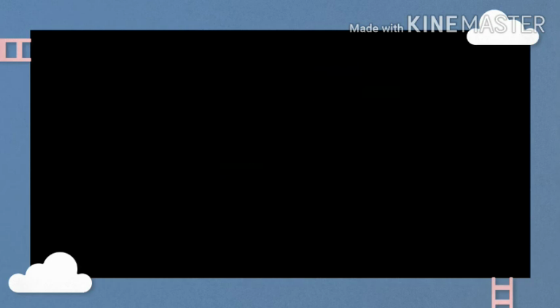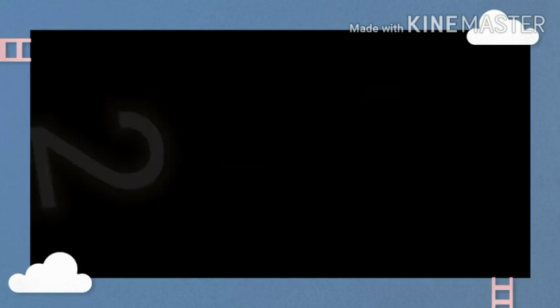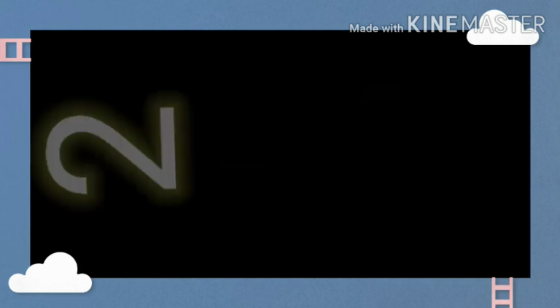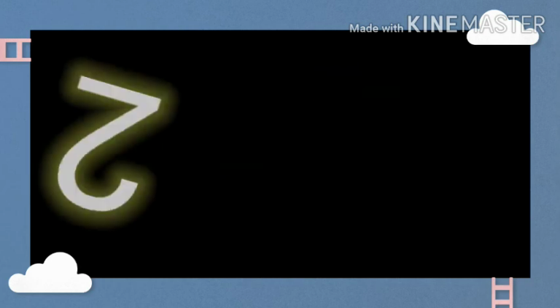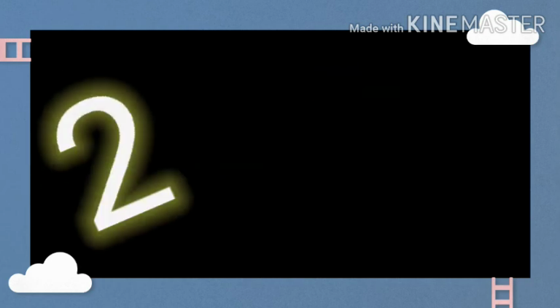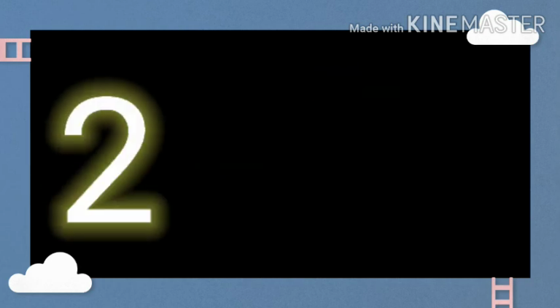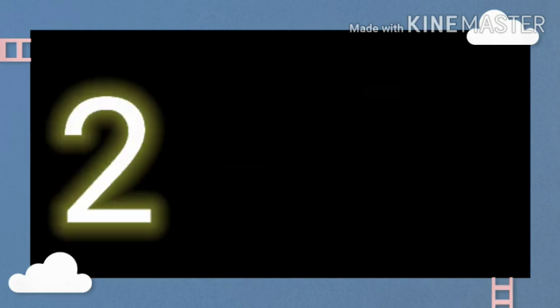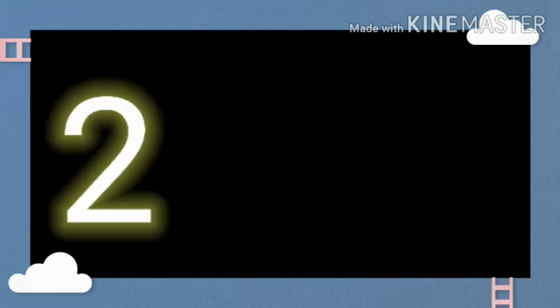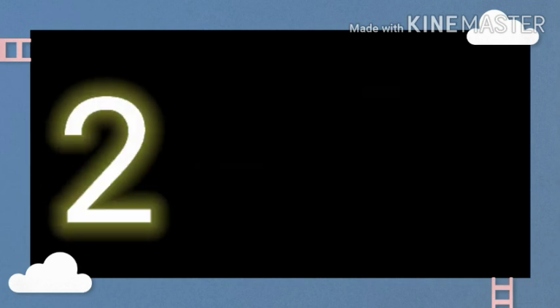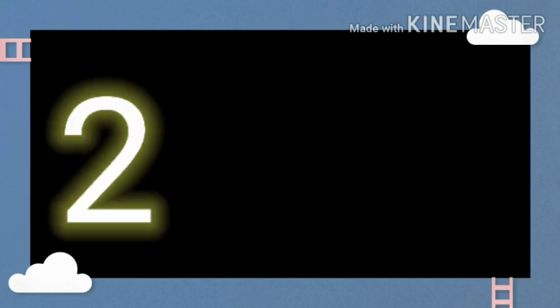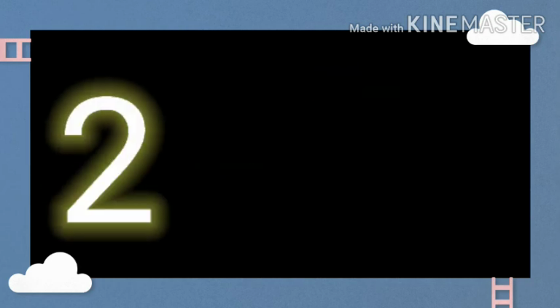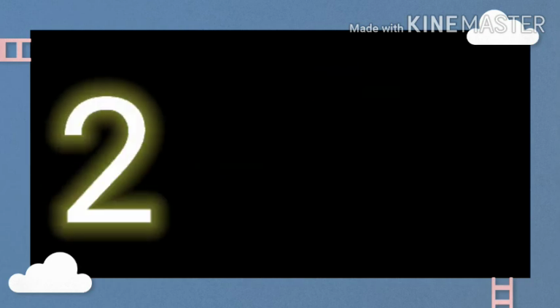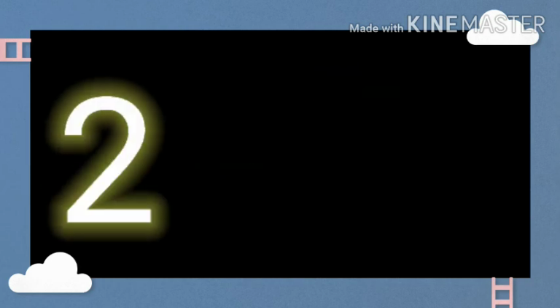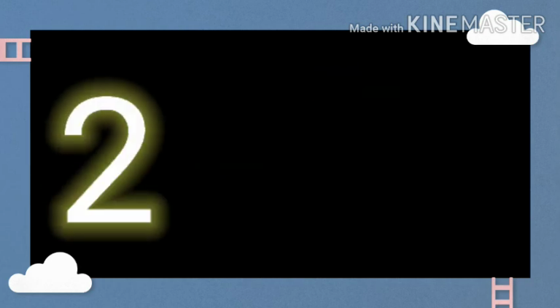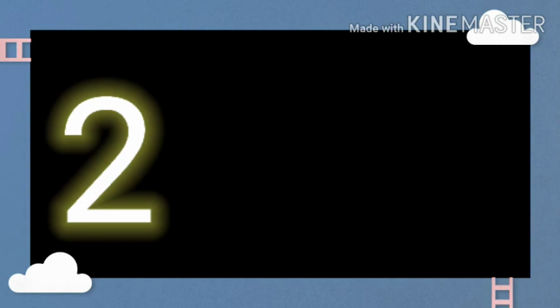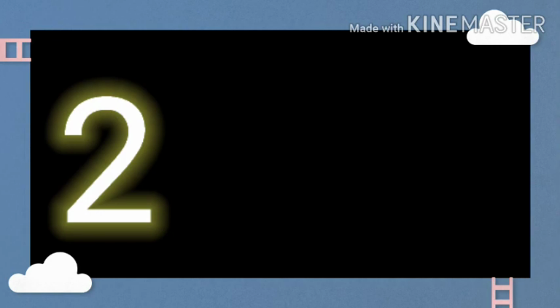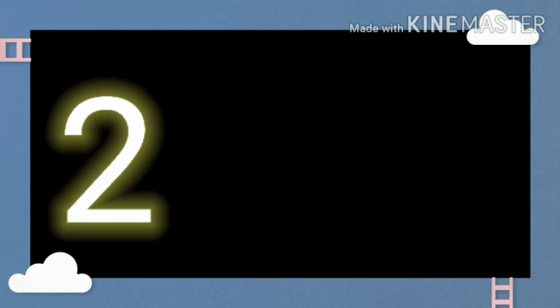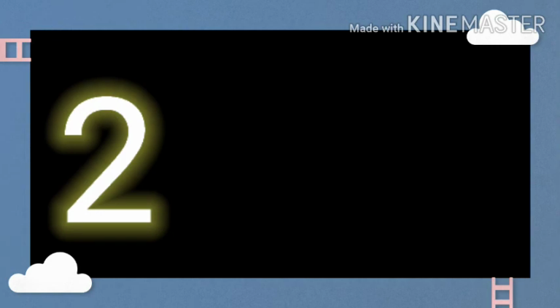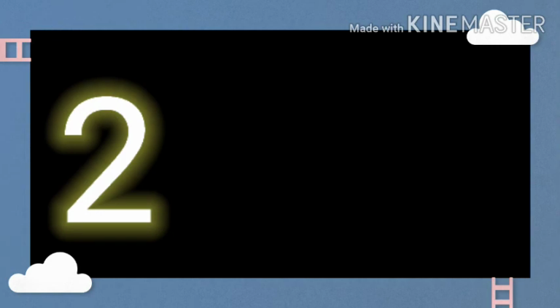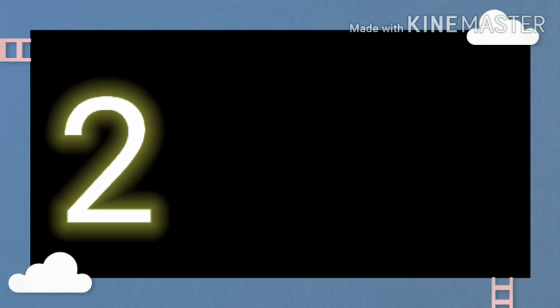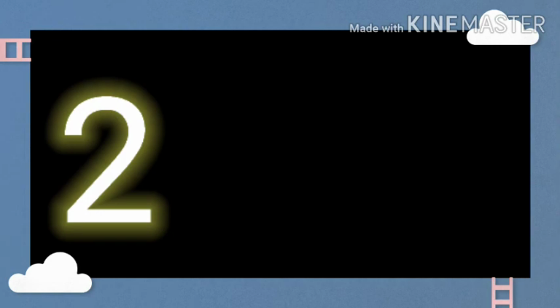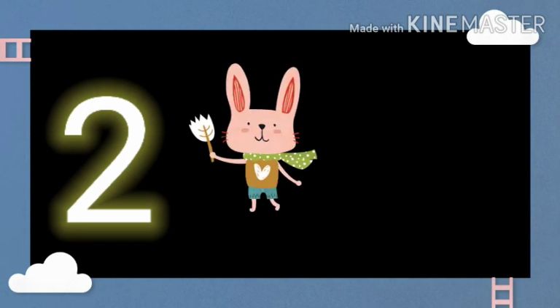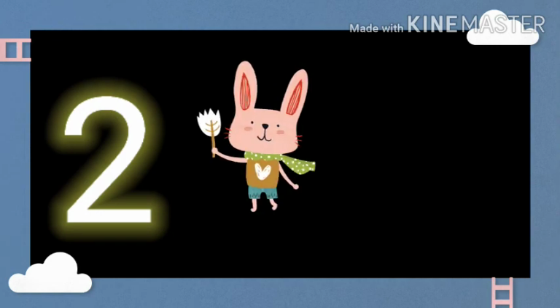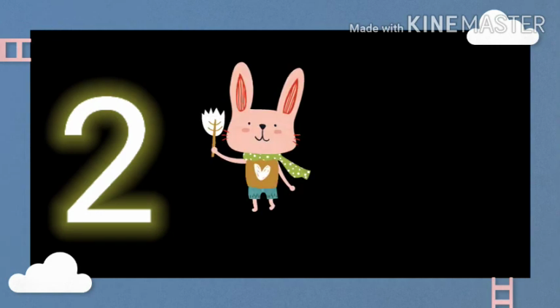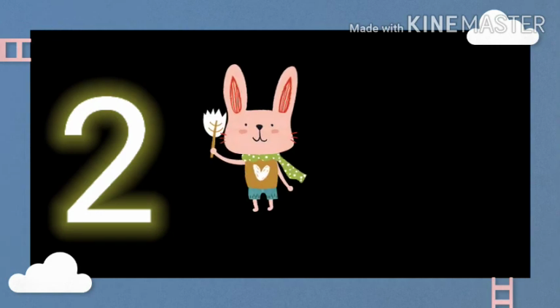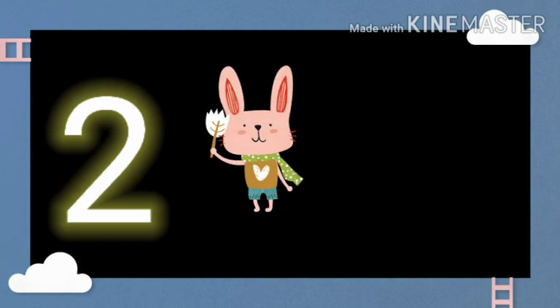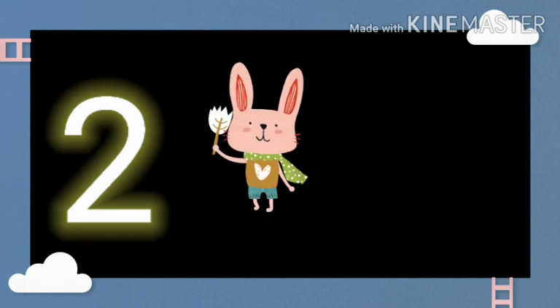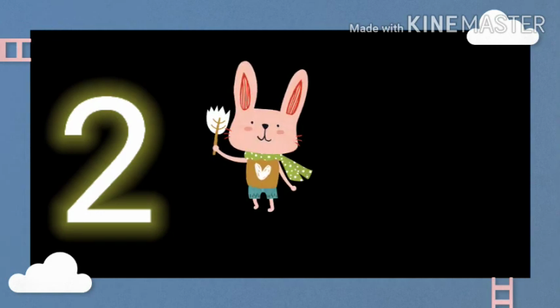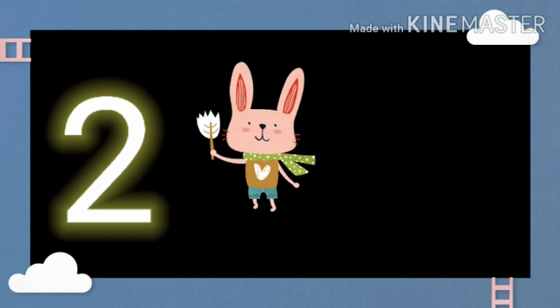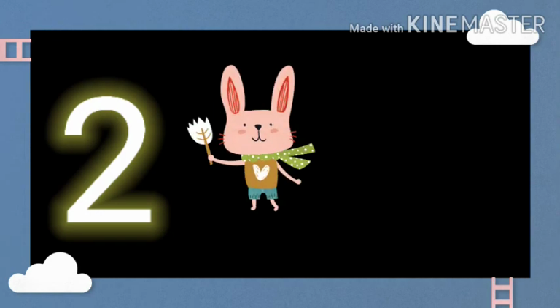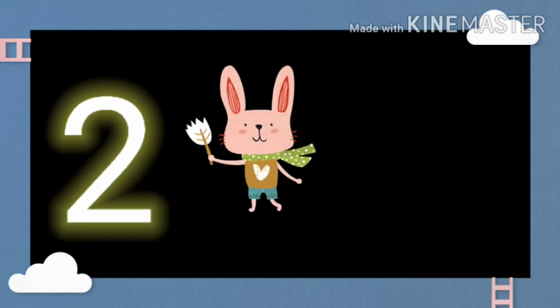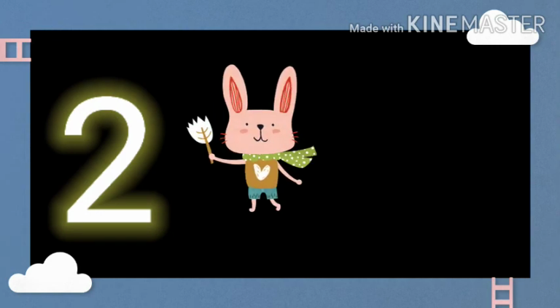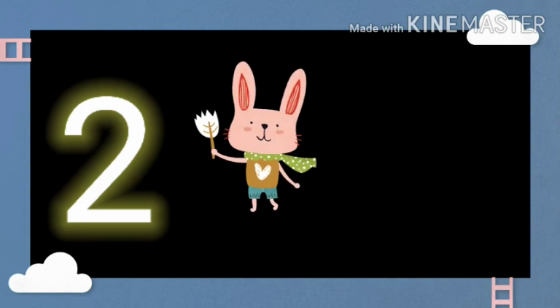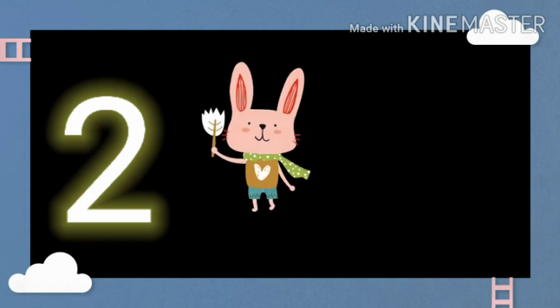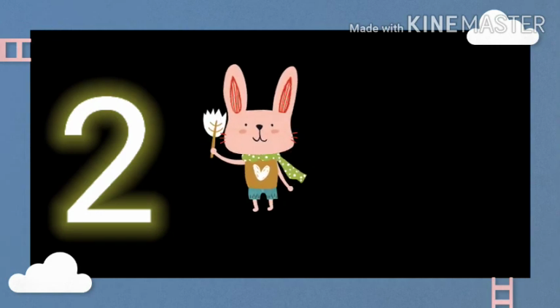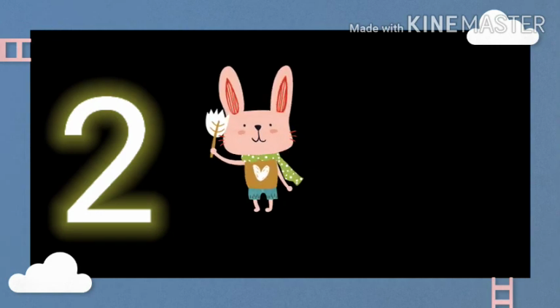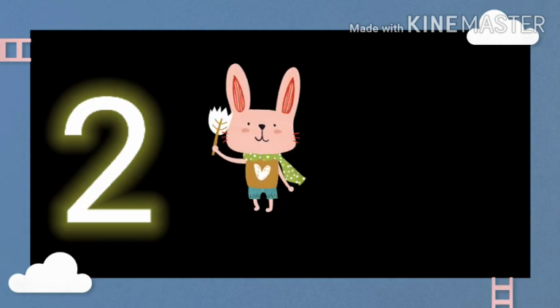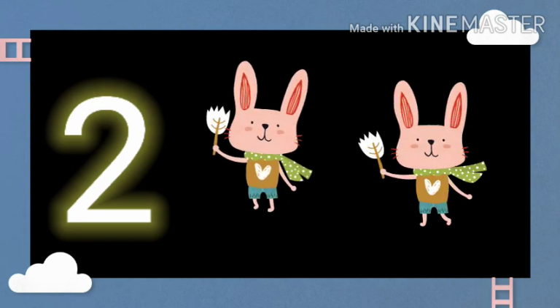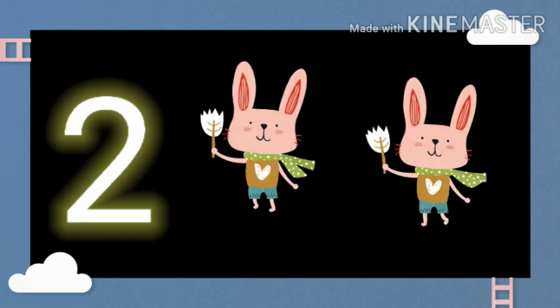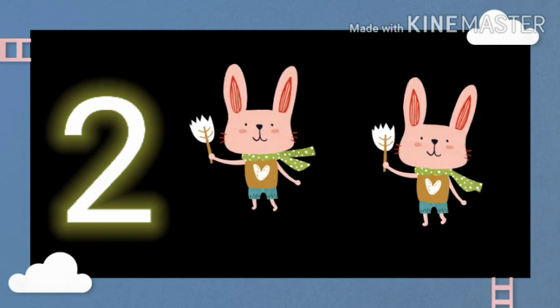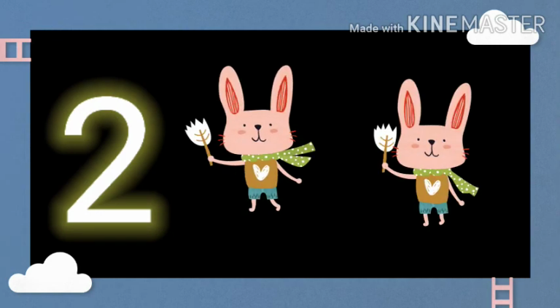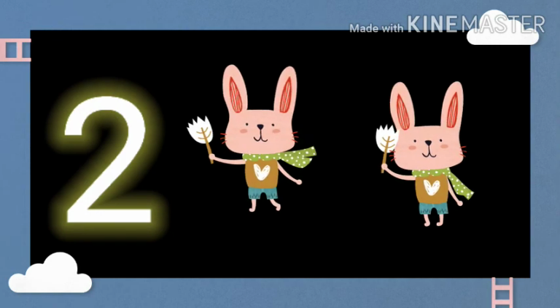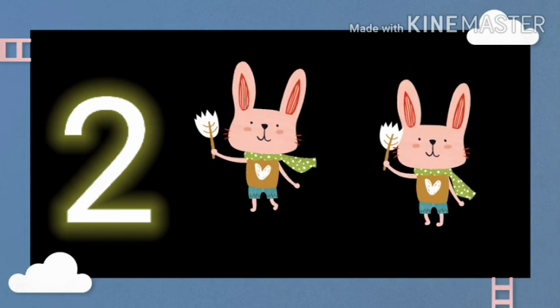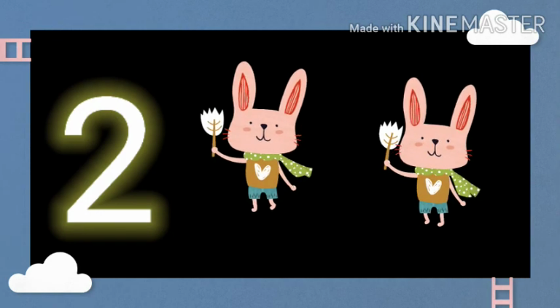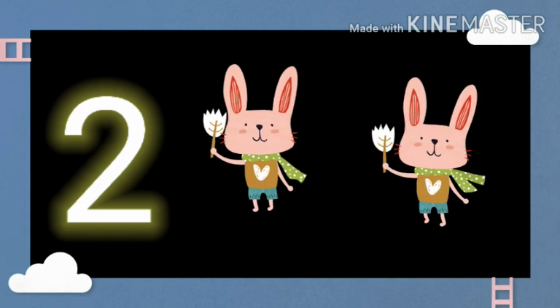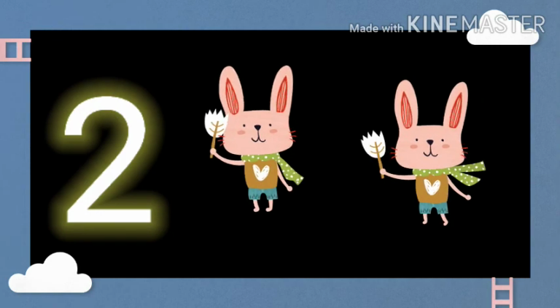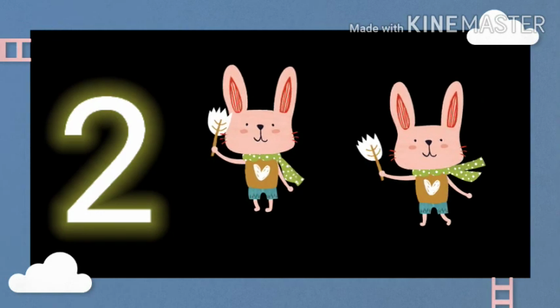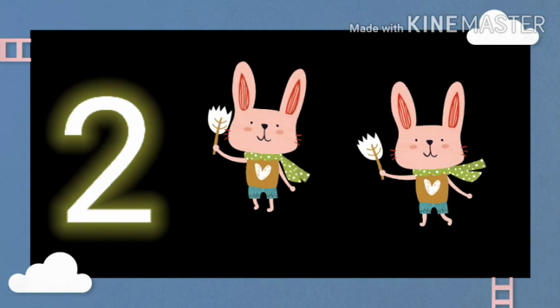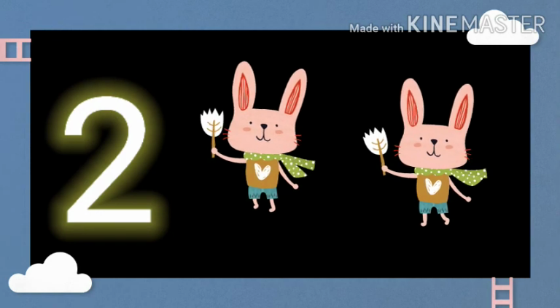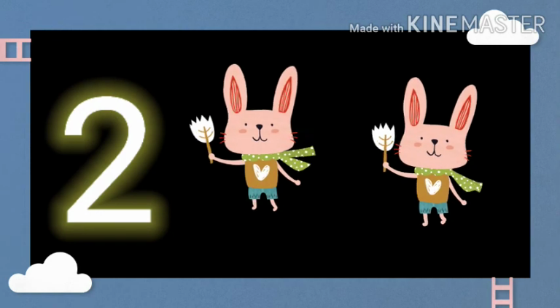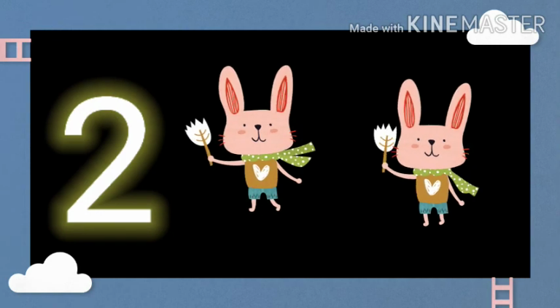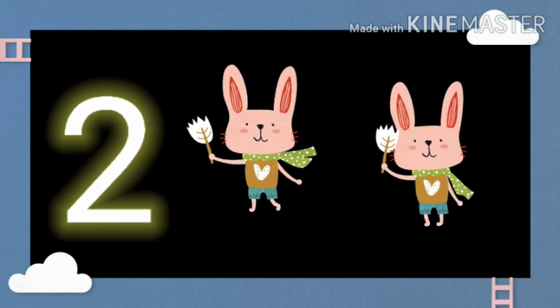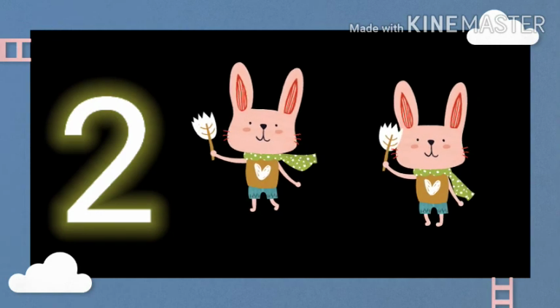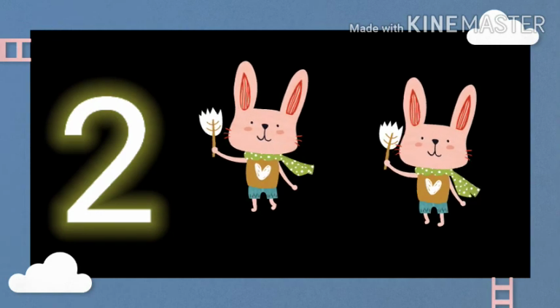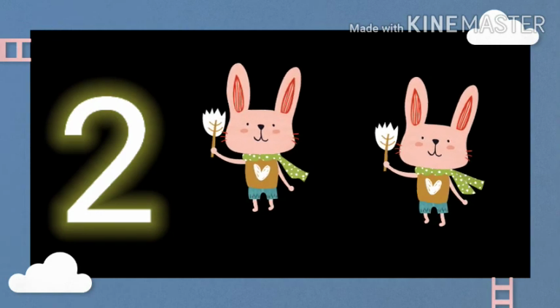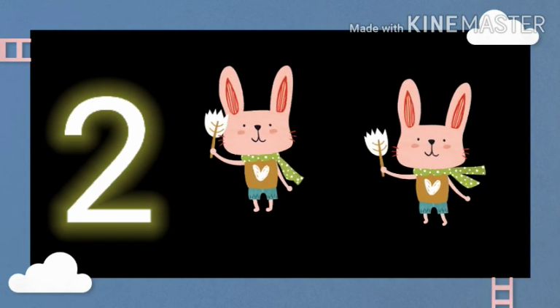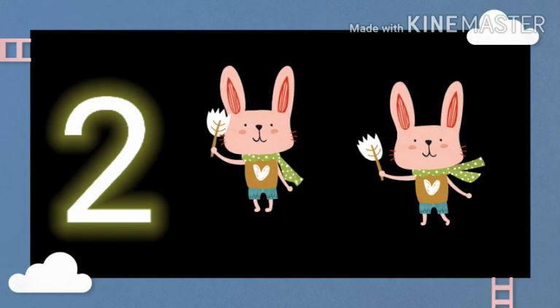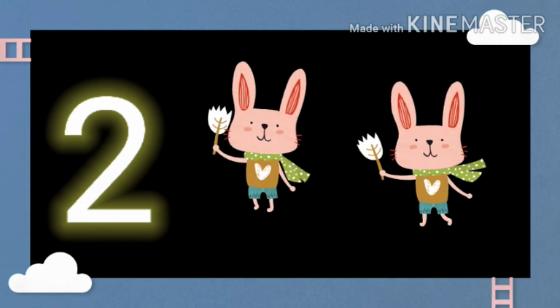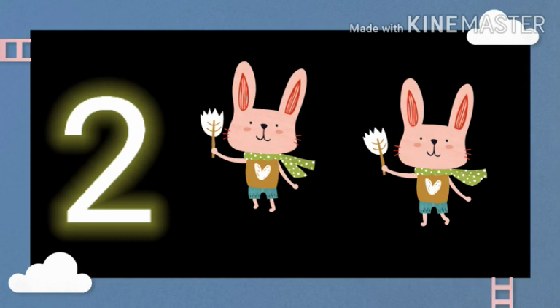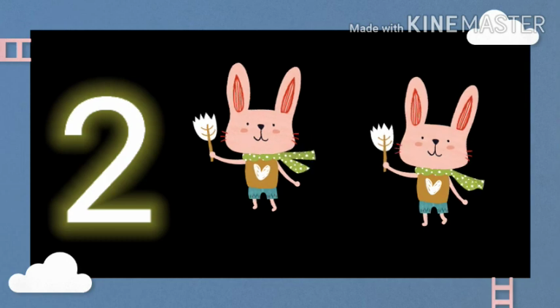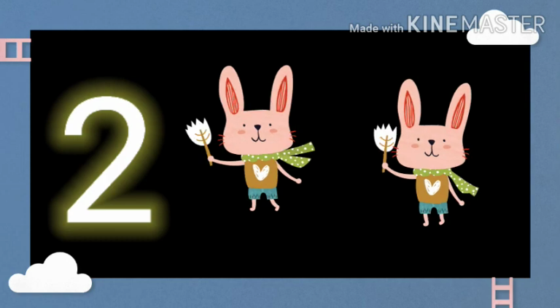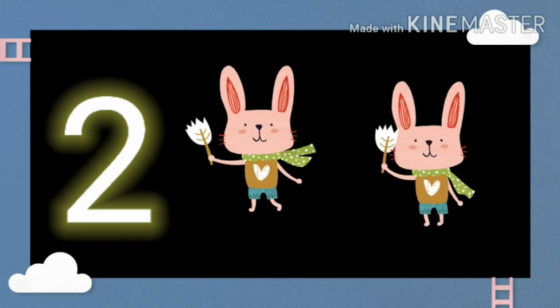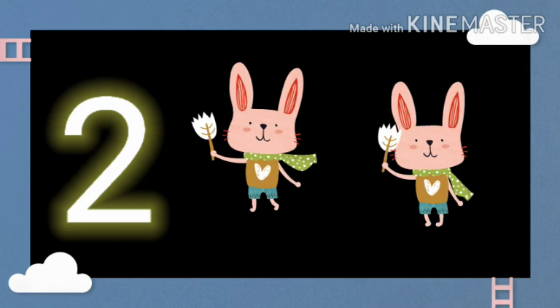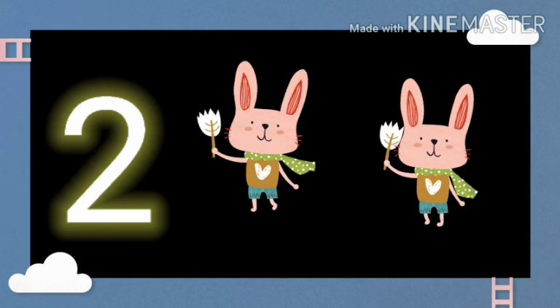This is number 2. One rabbit. Two rabbits.